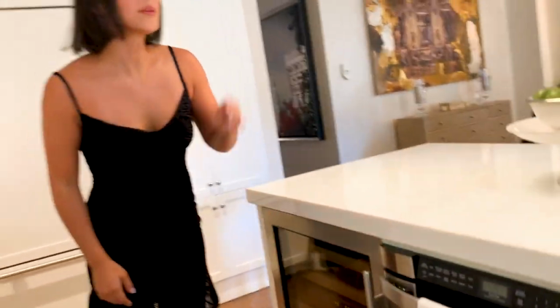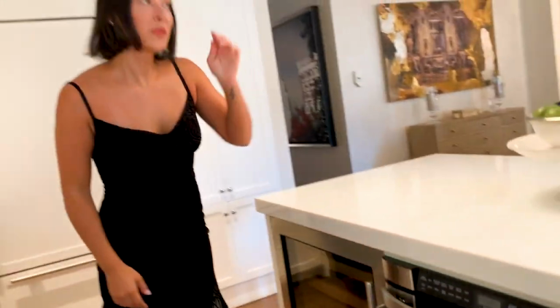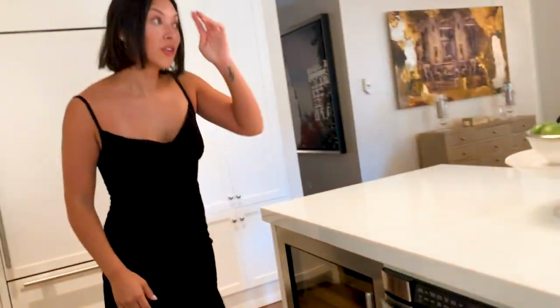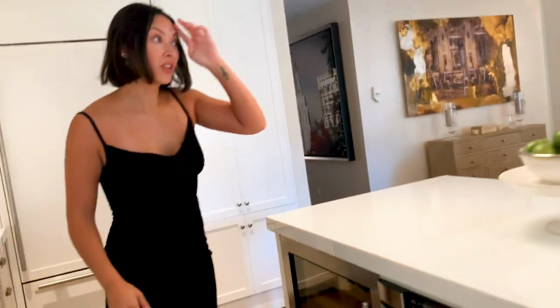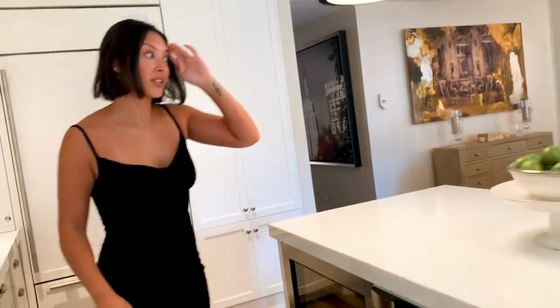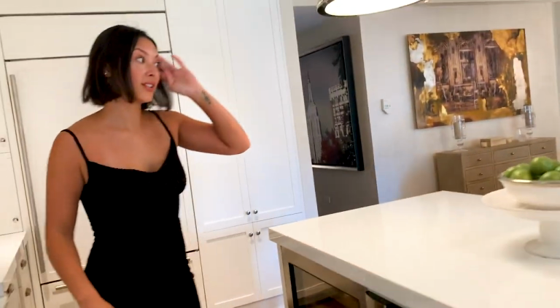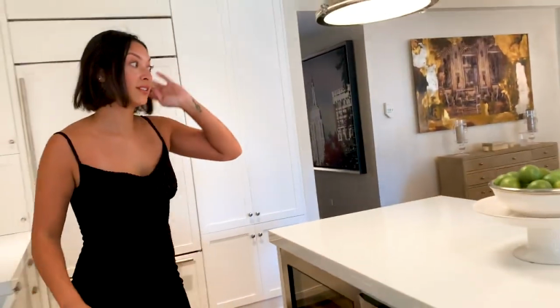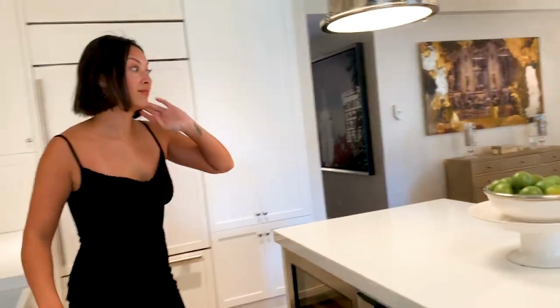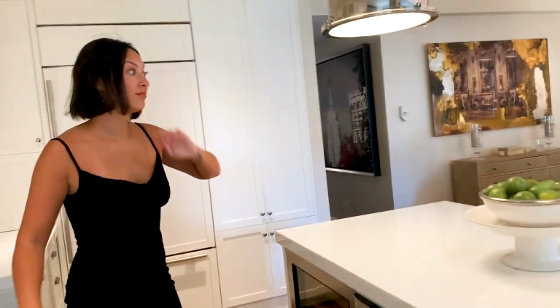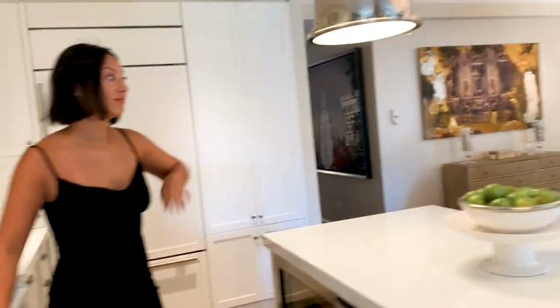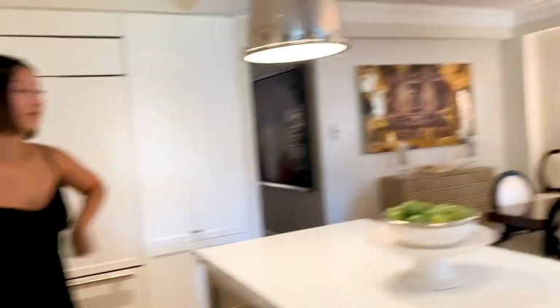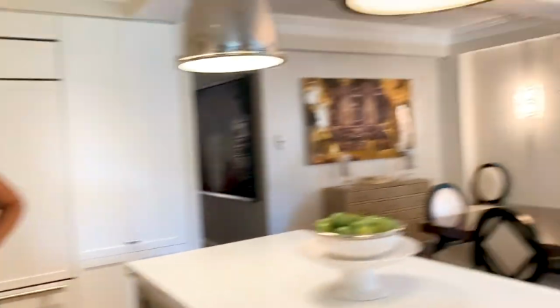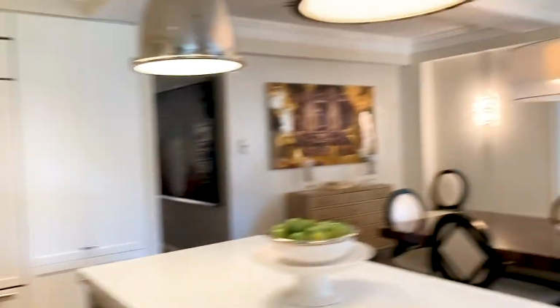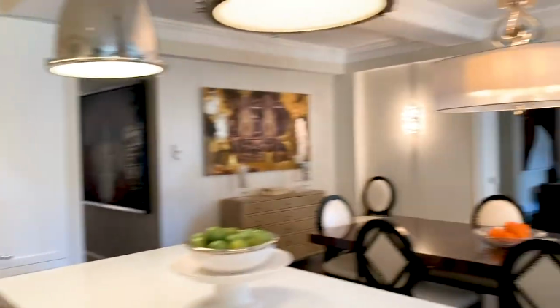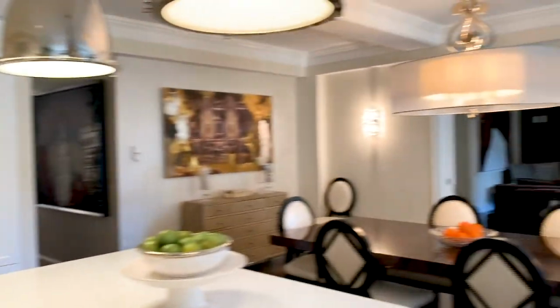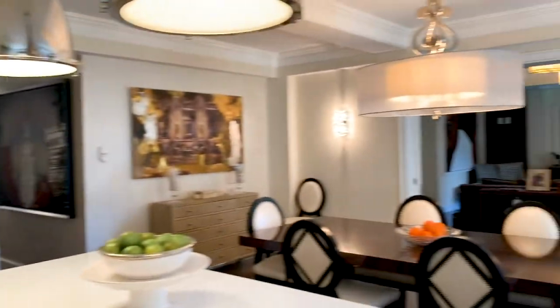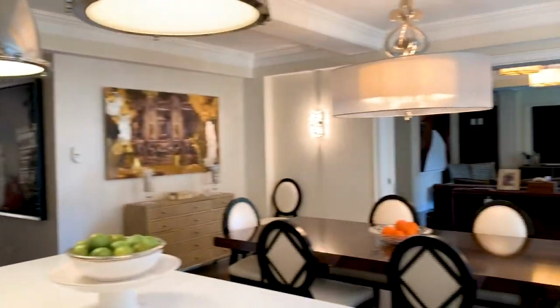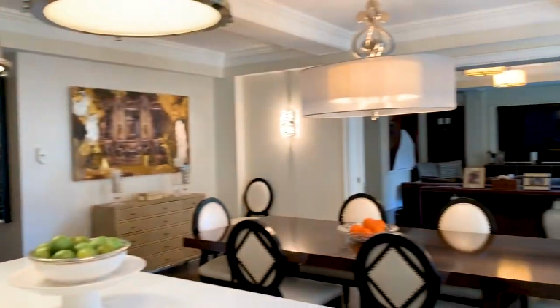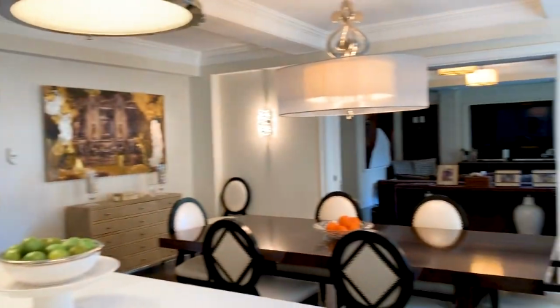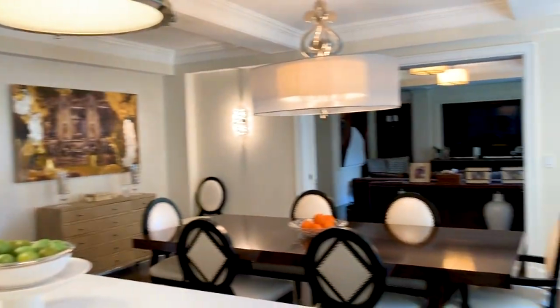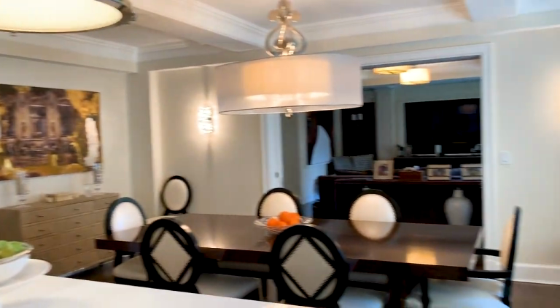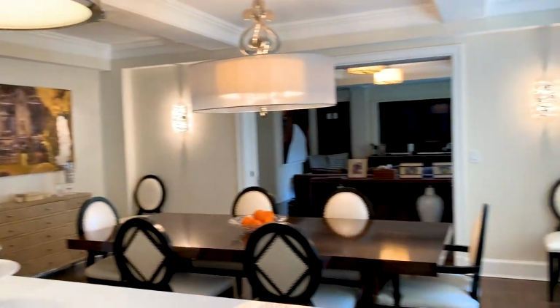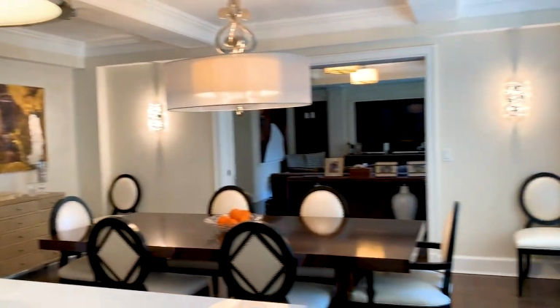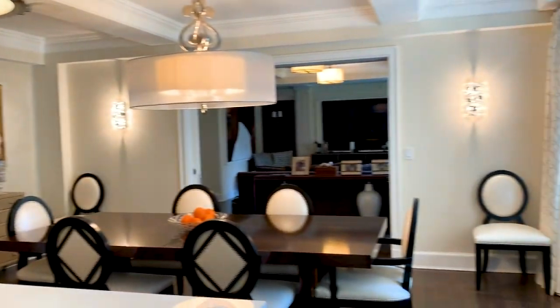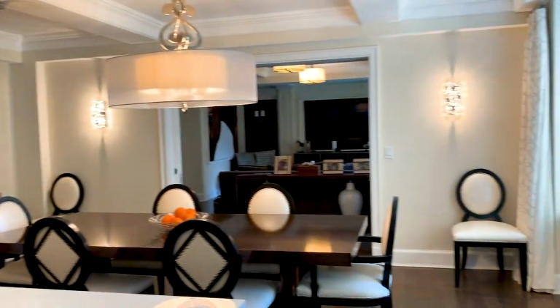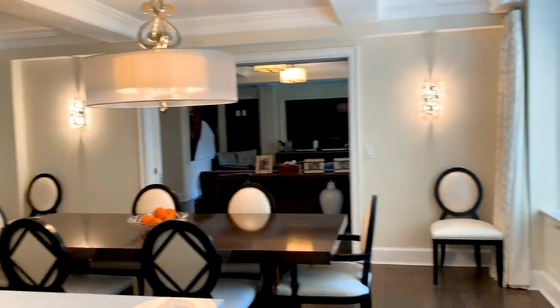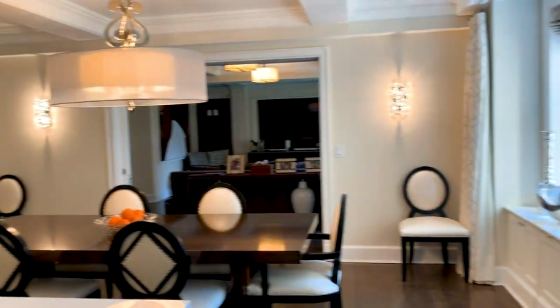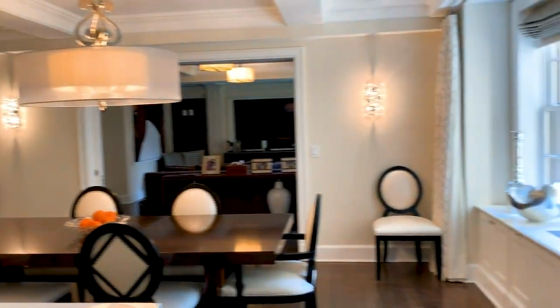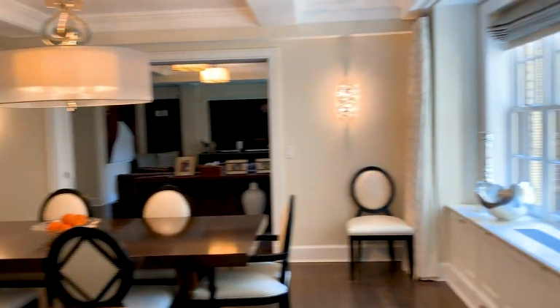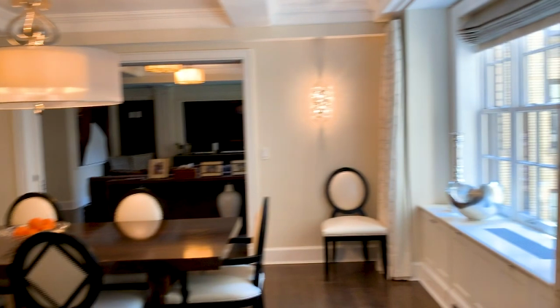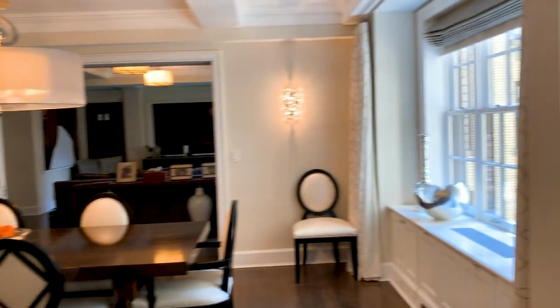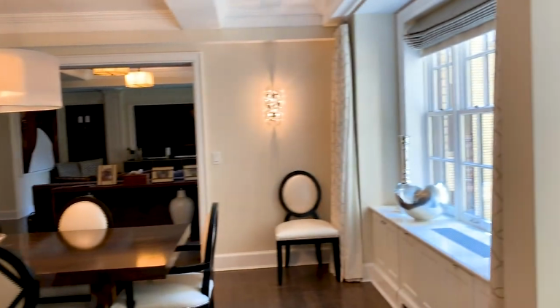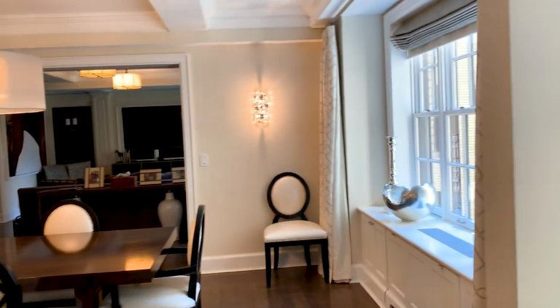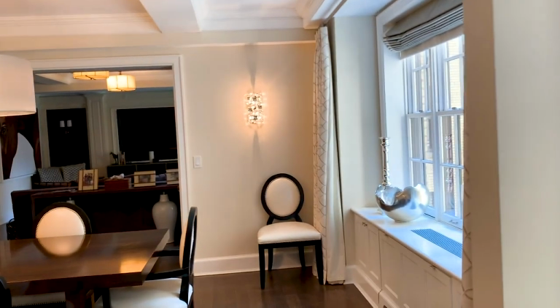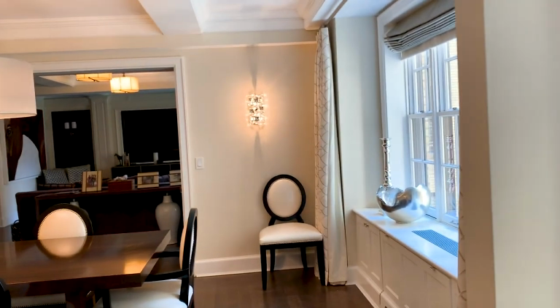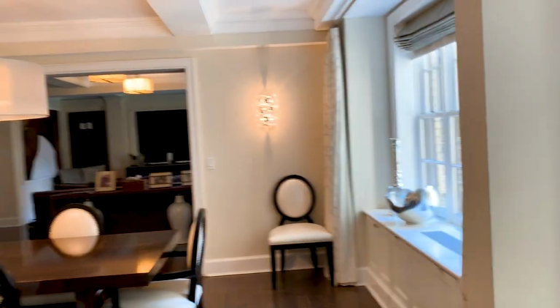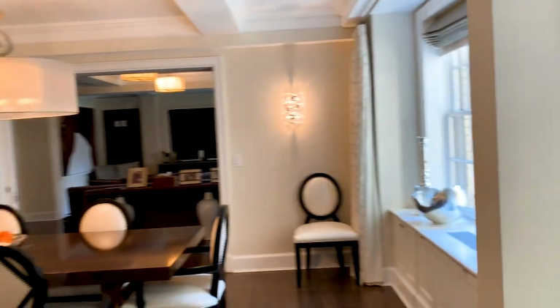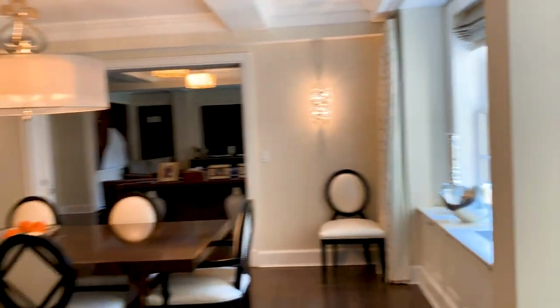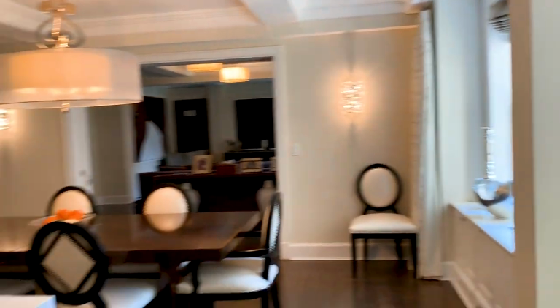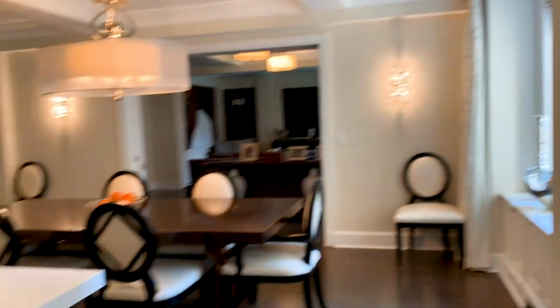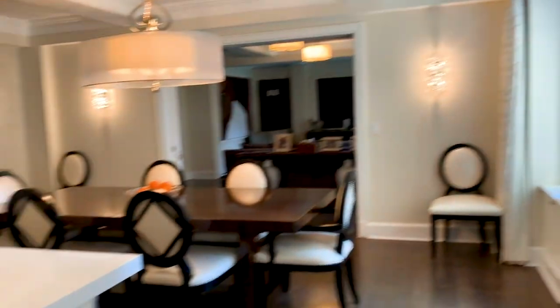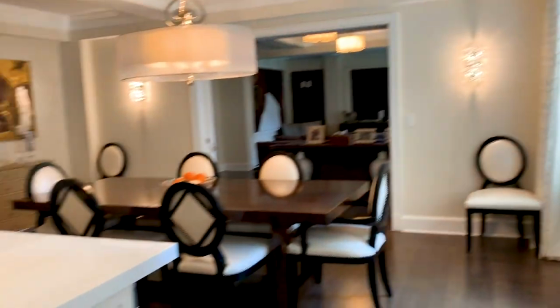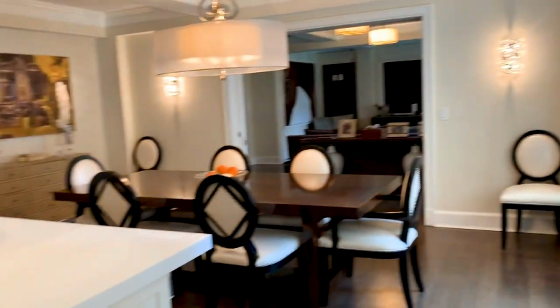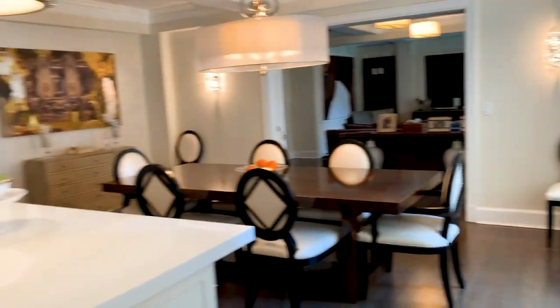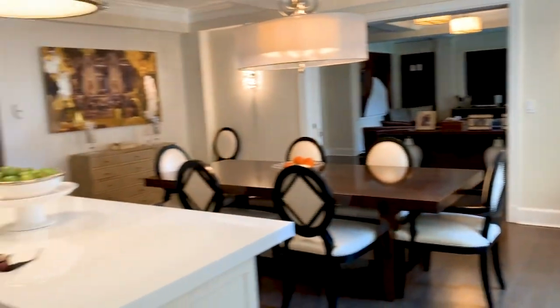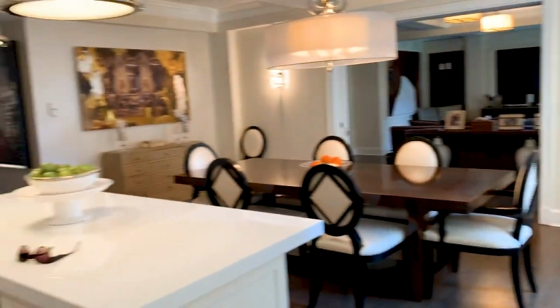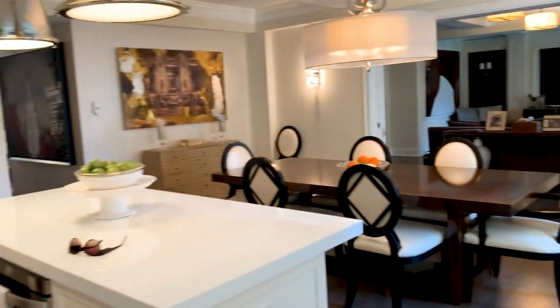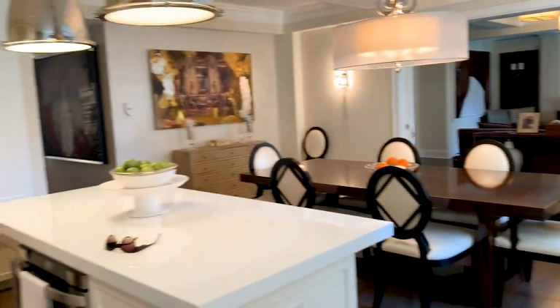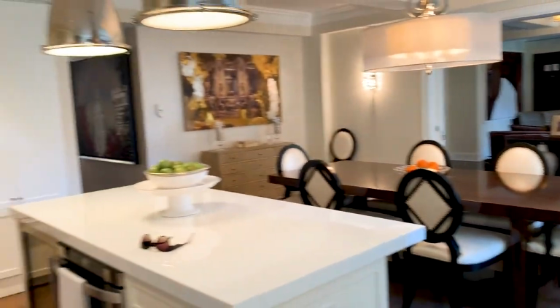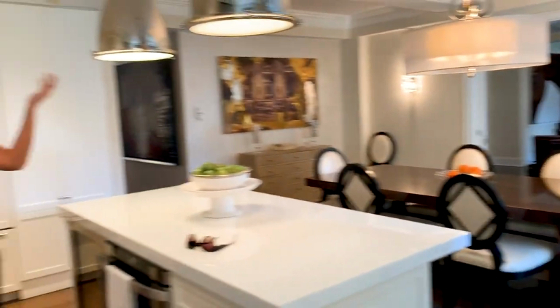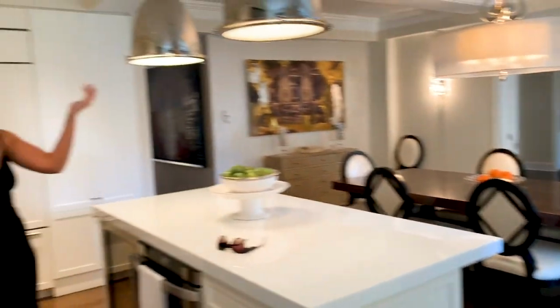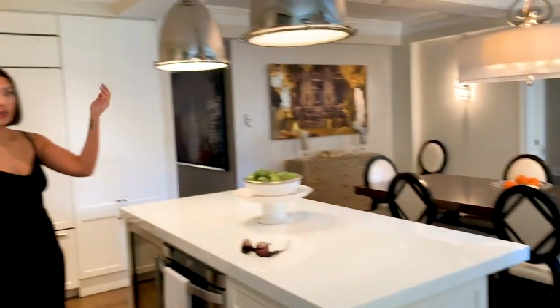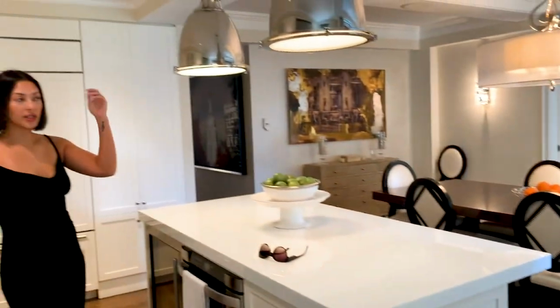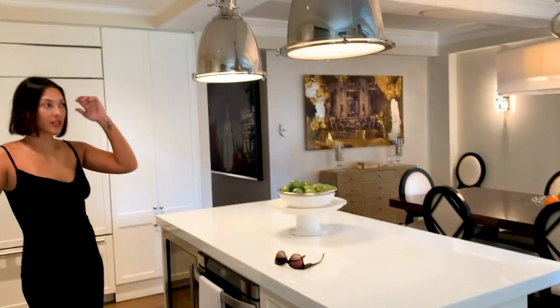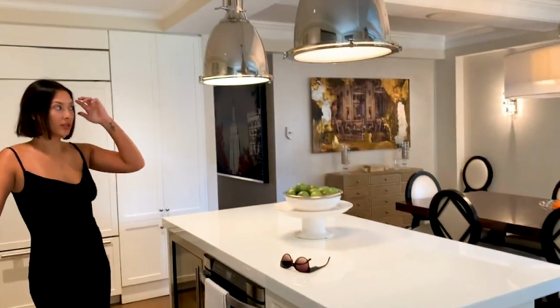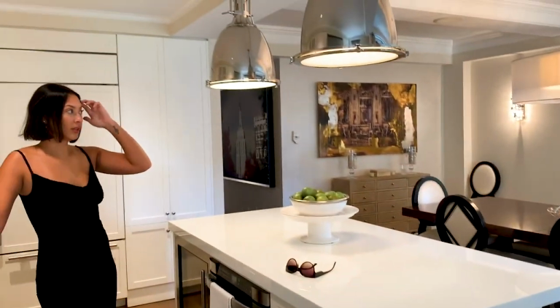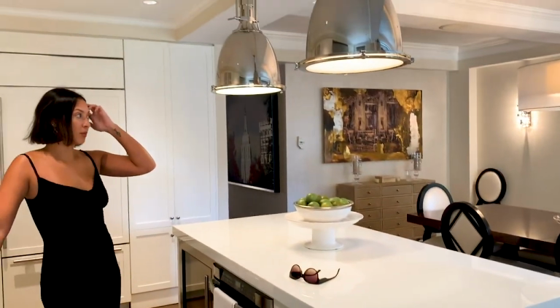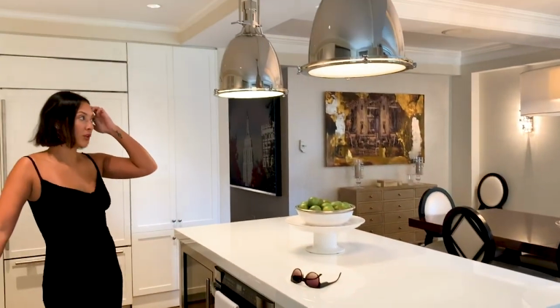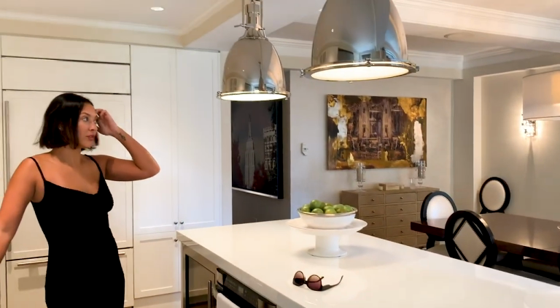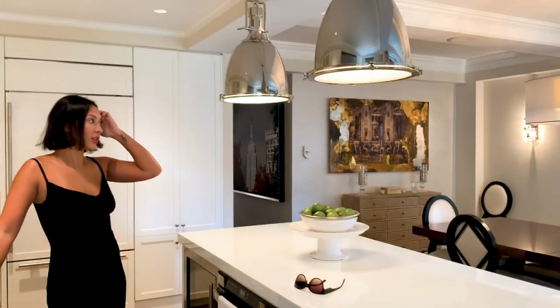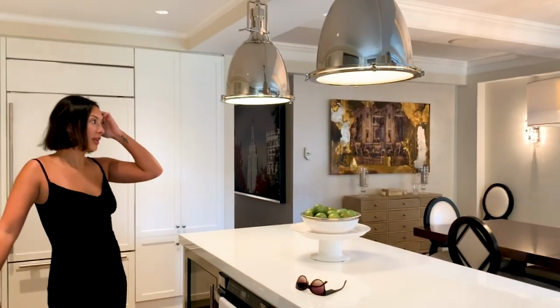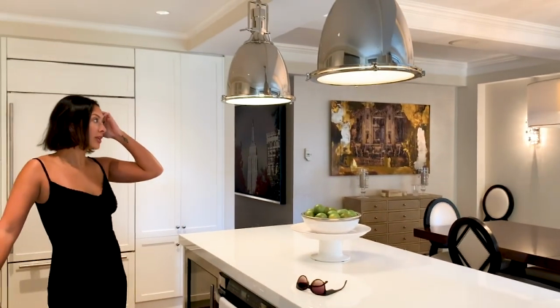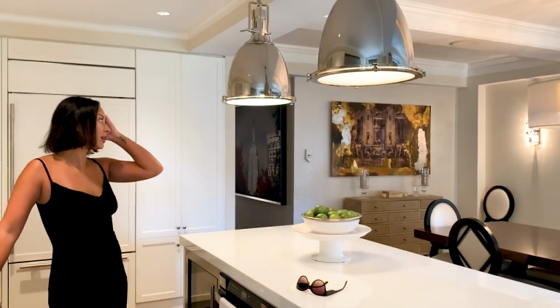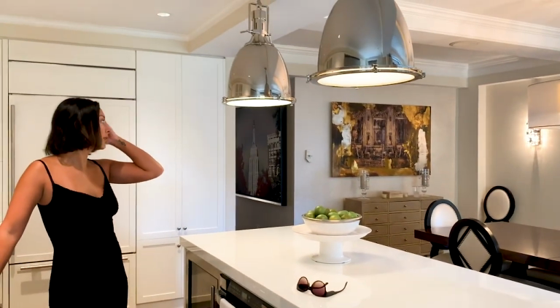Beautiful kitchen. And again, great light. We're facing a corner and still get beautiful light in here.